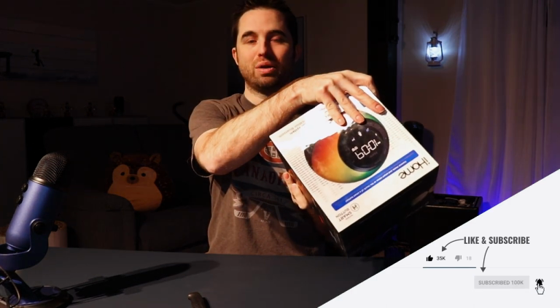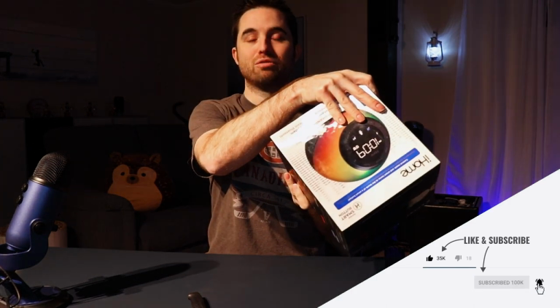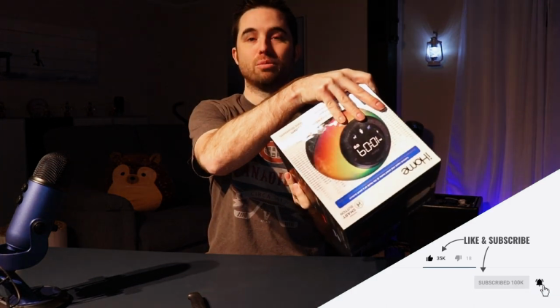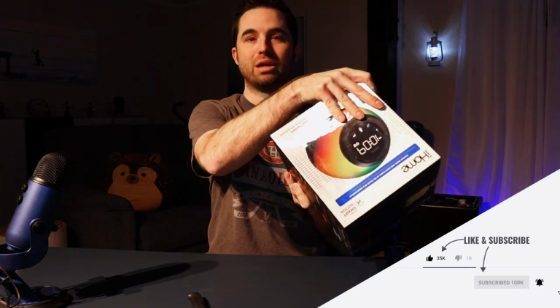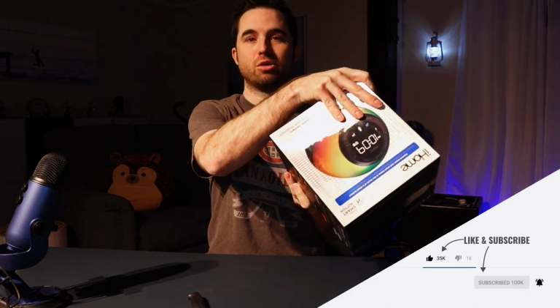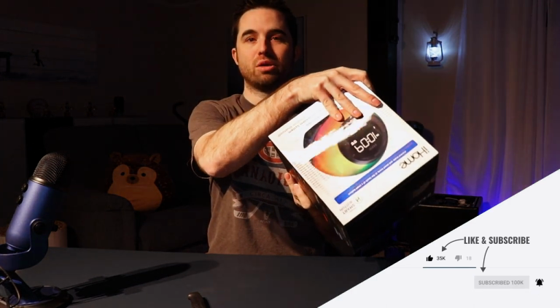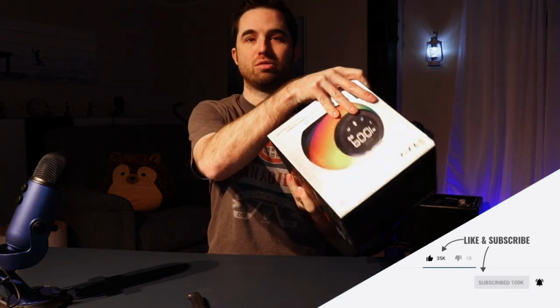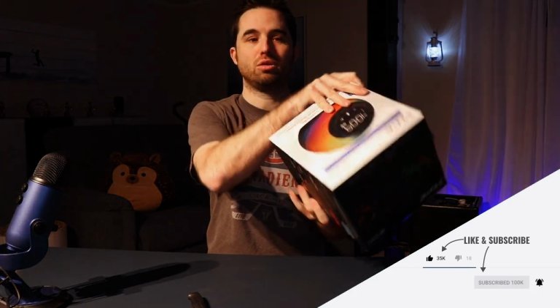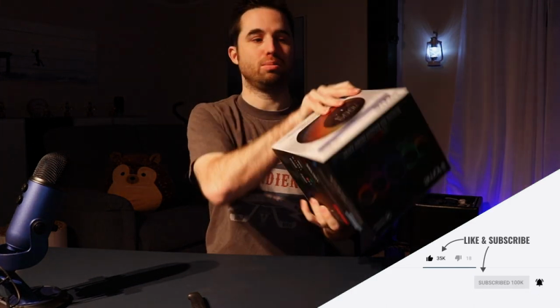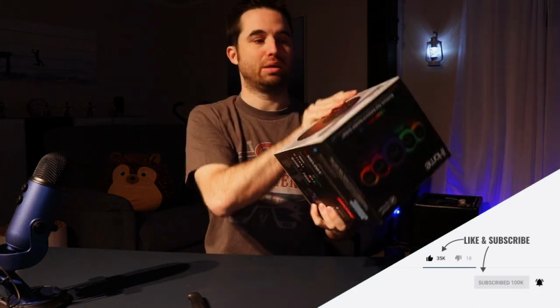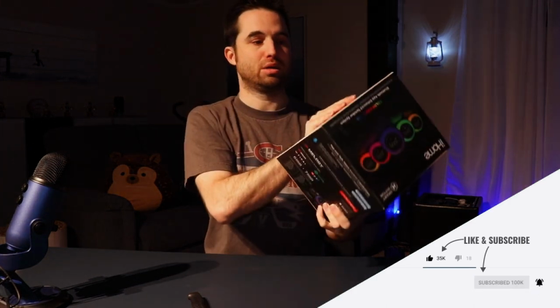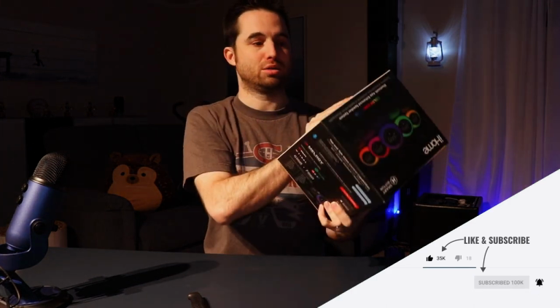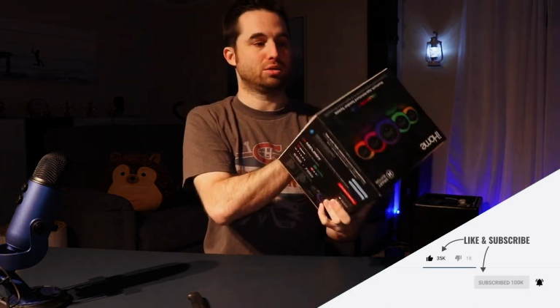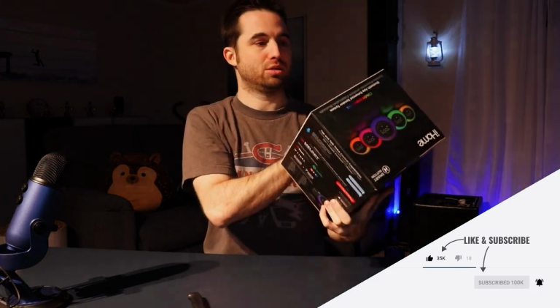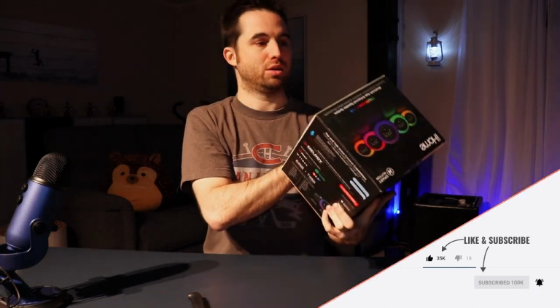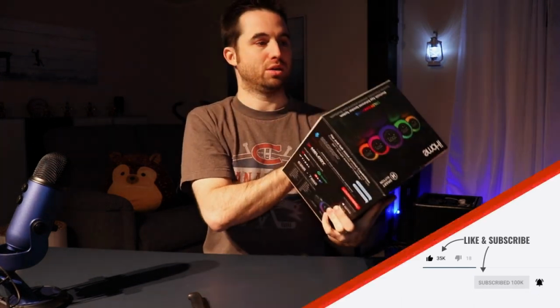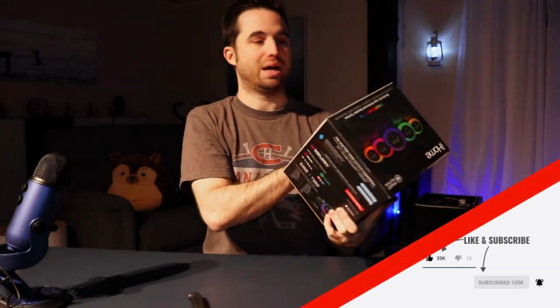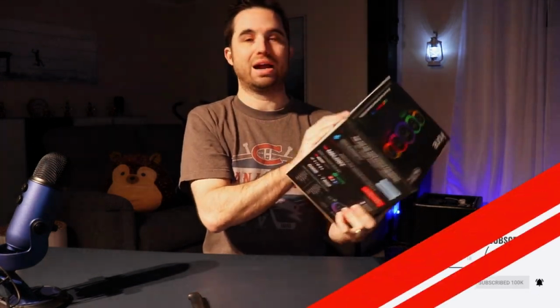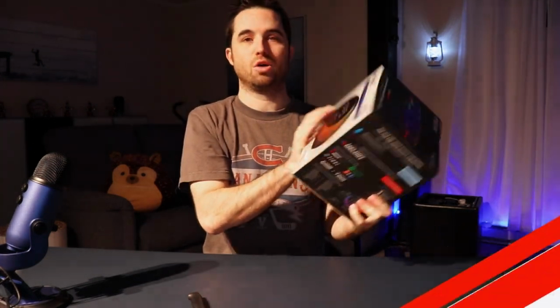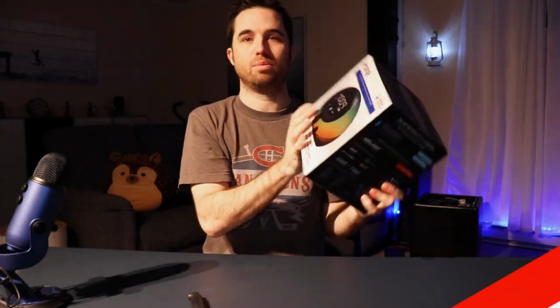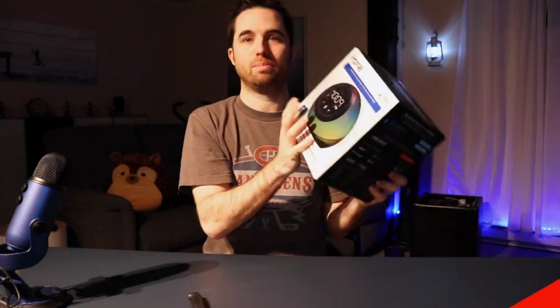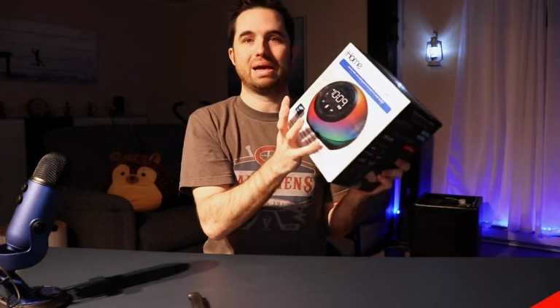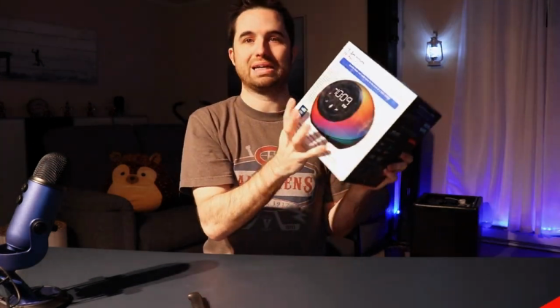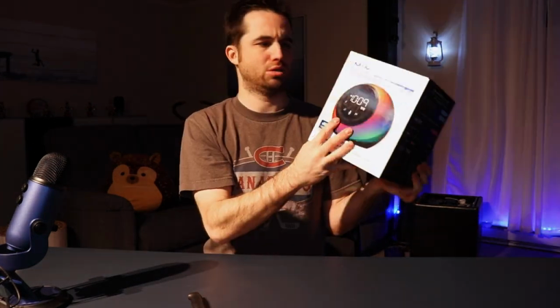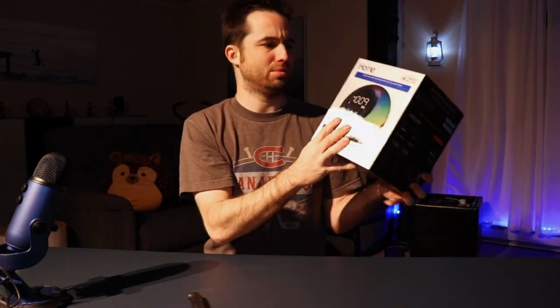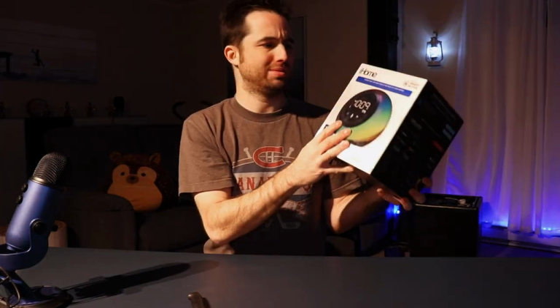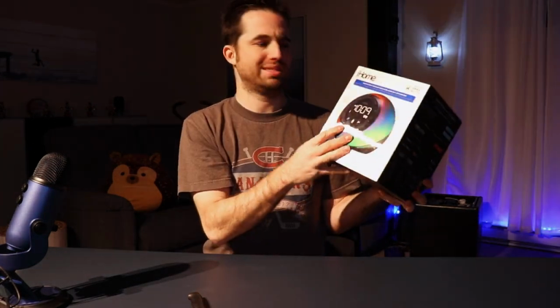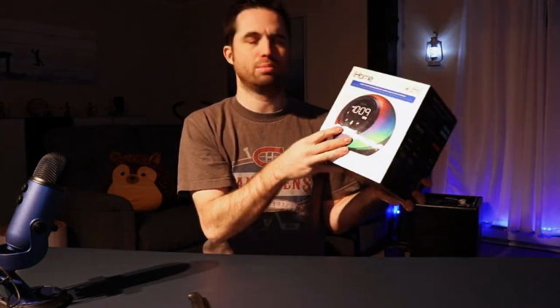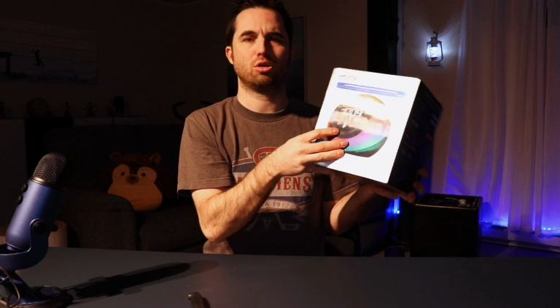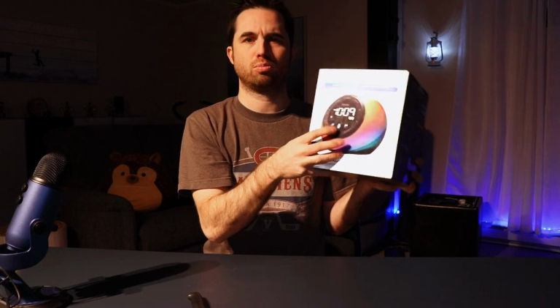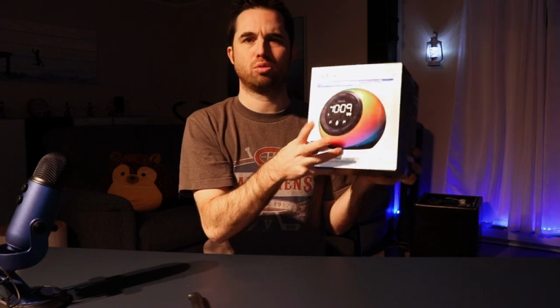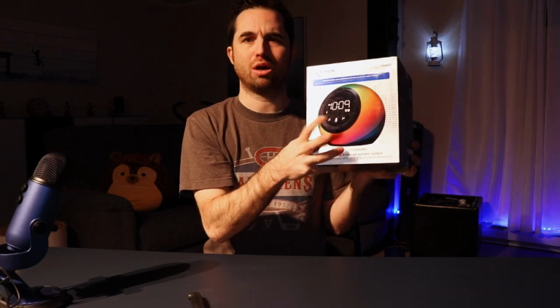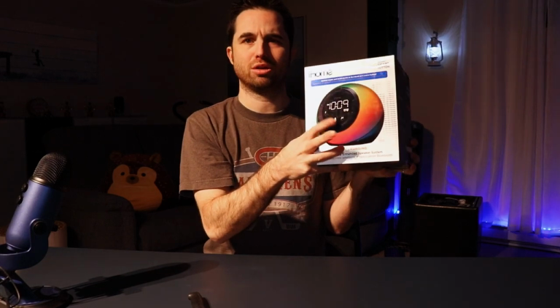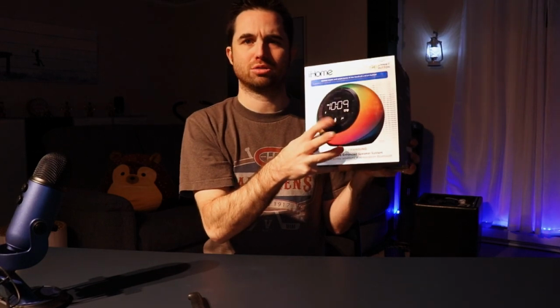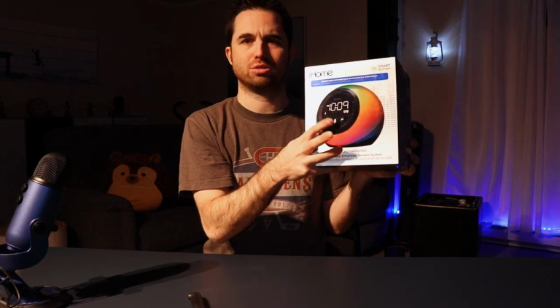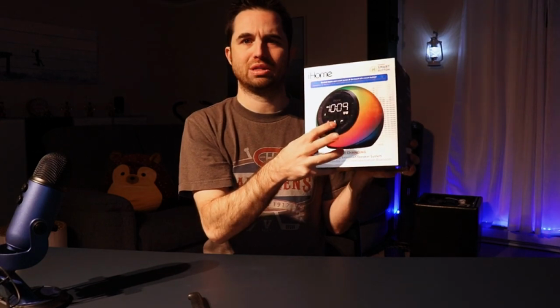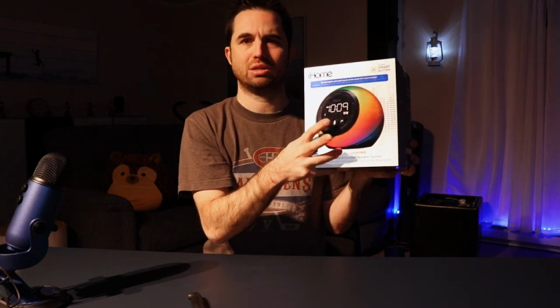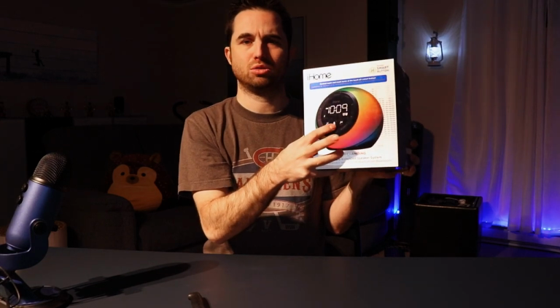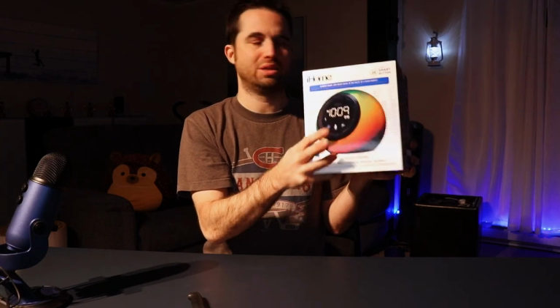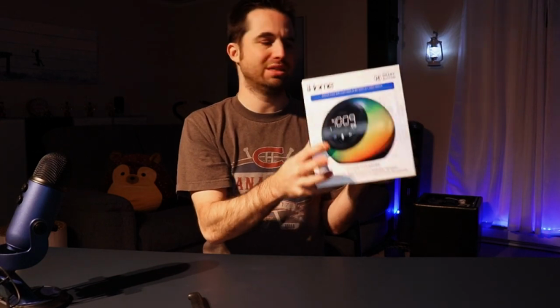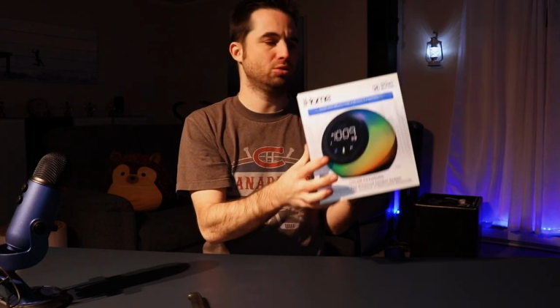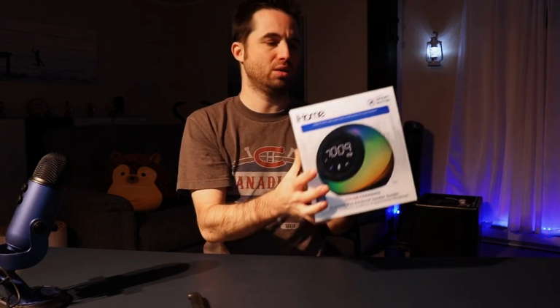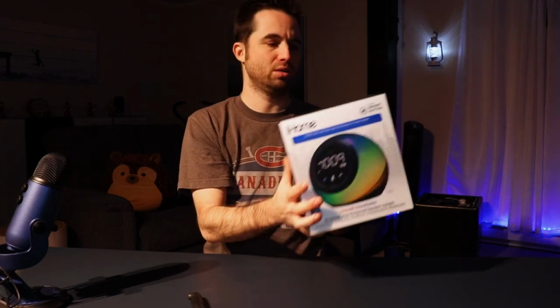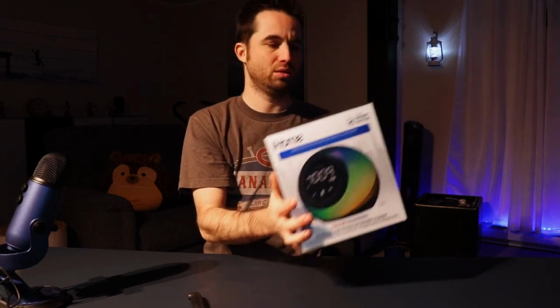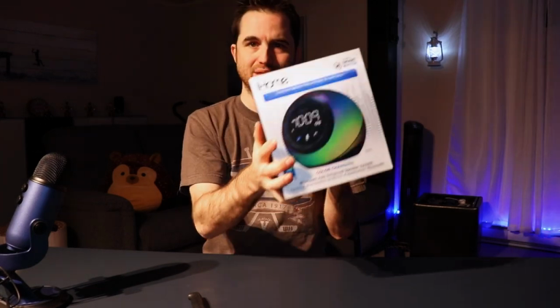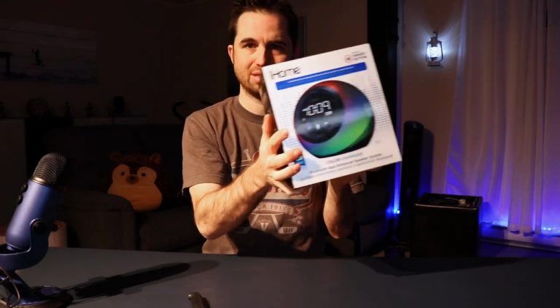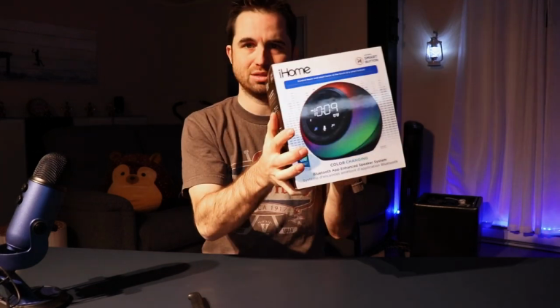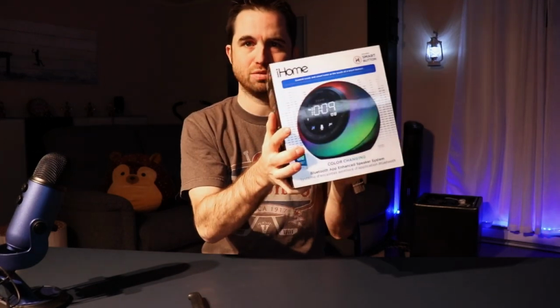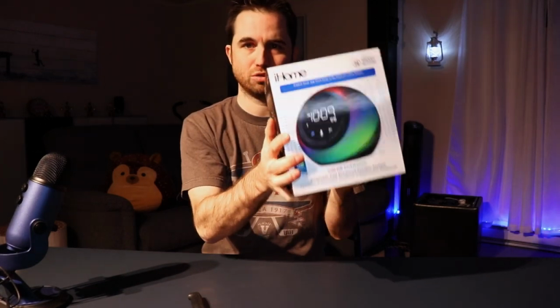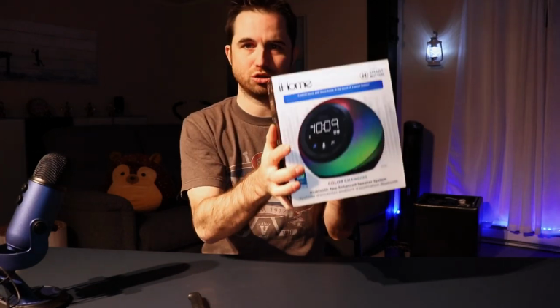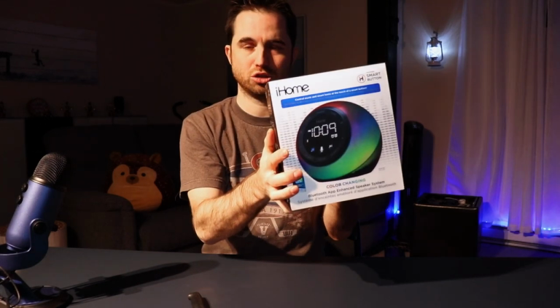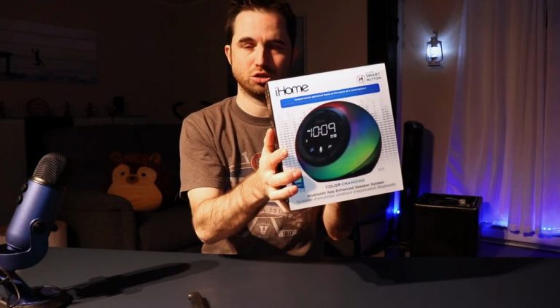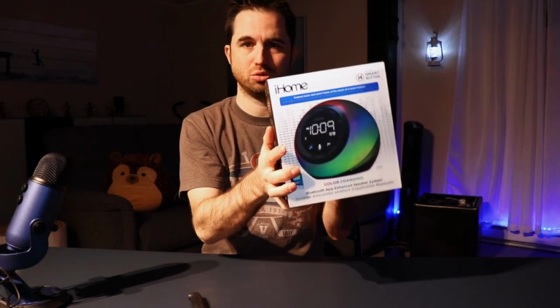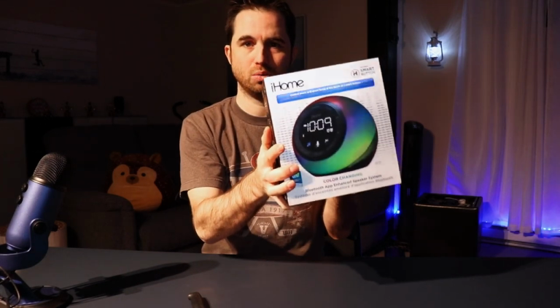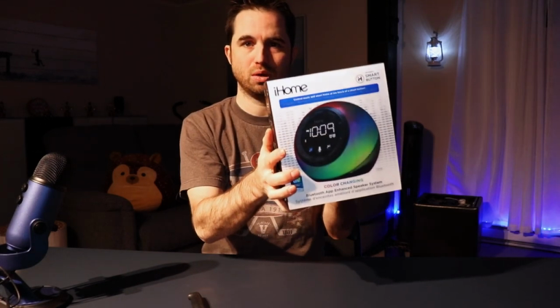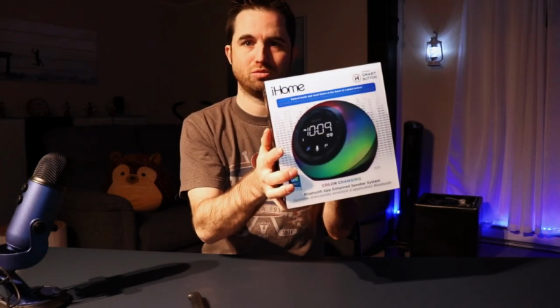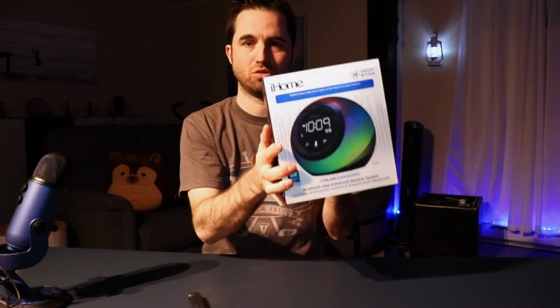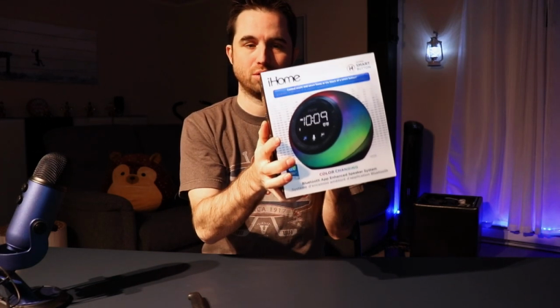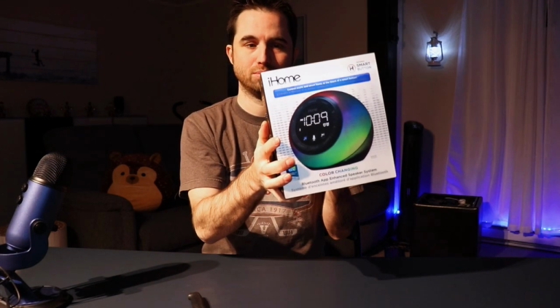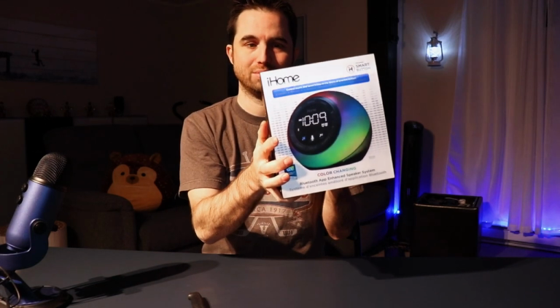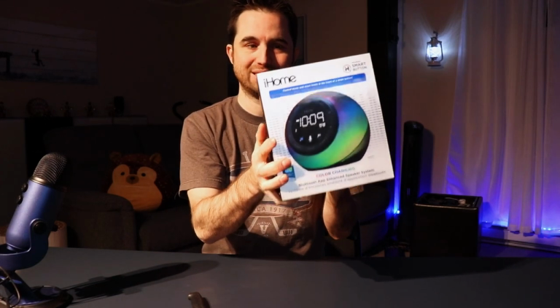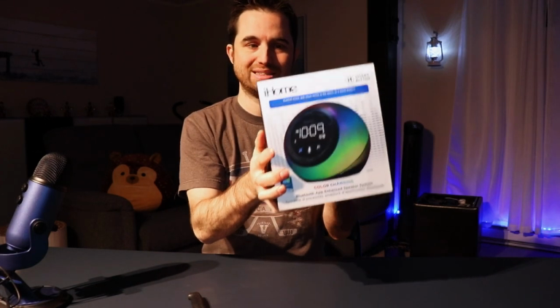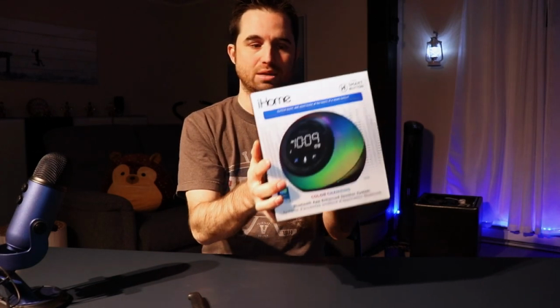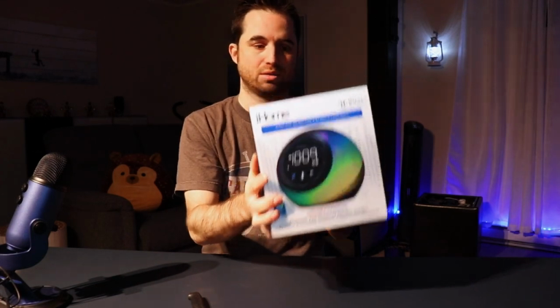You have to be careful because IOM makes some similar products to this one. This is the version you want from this year.